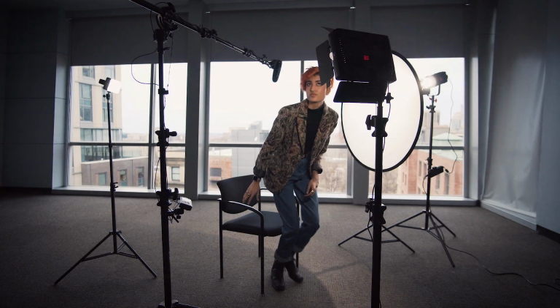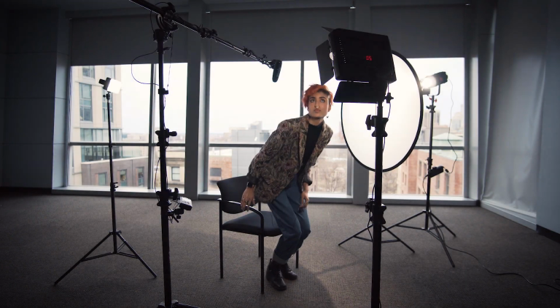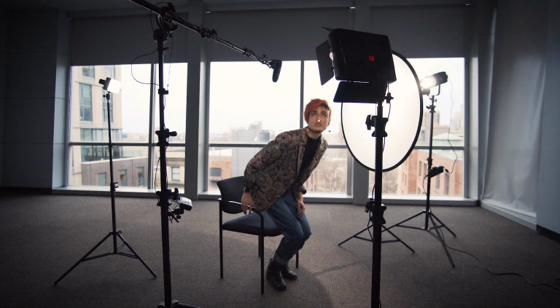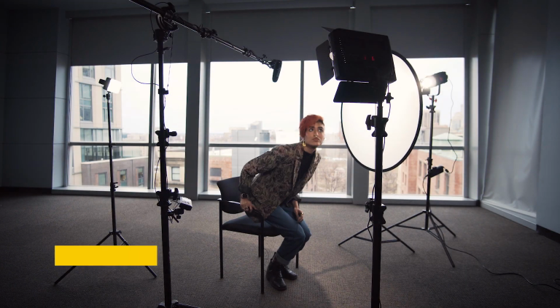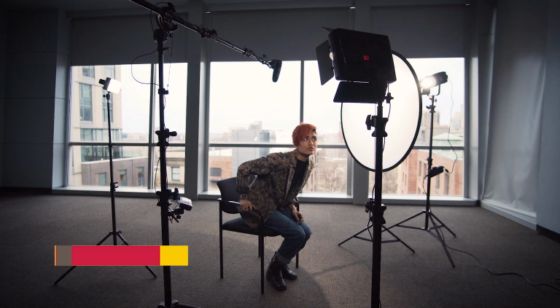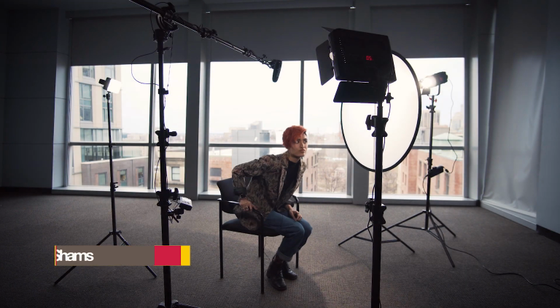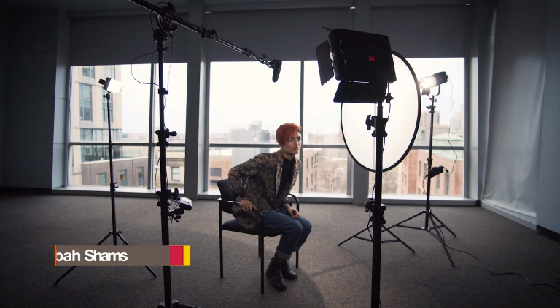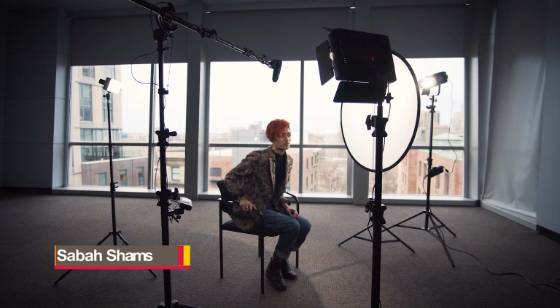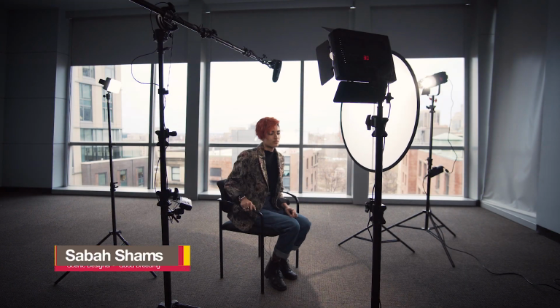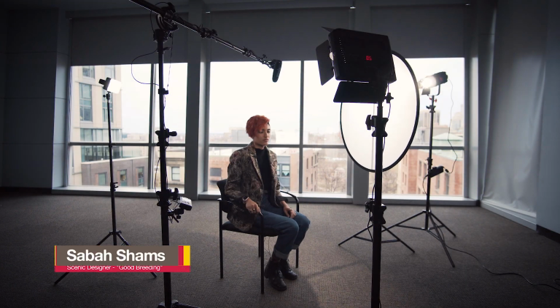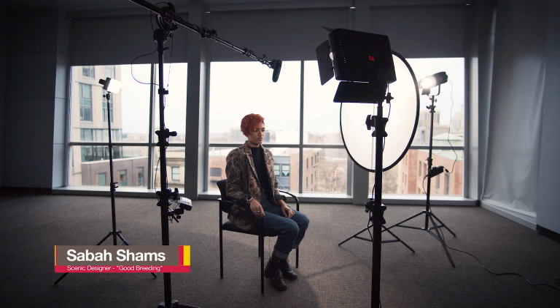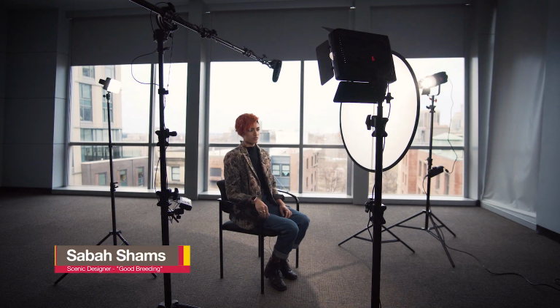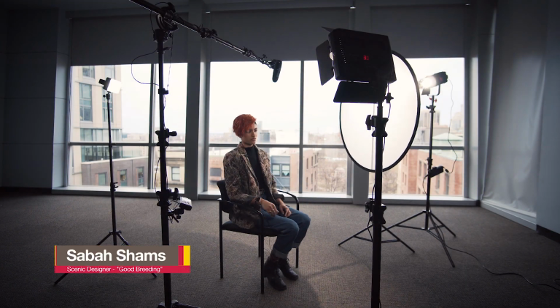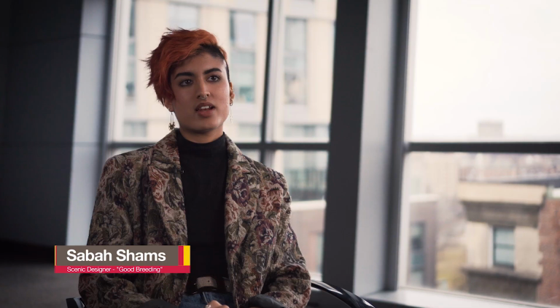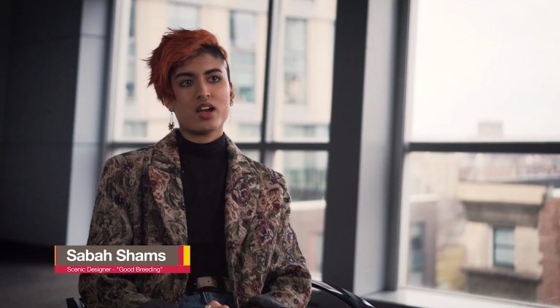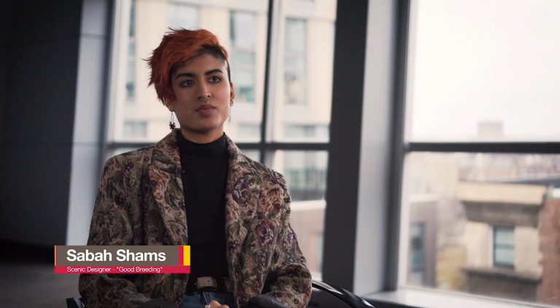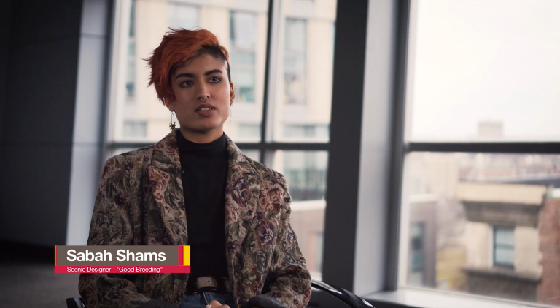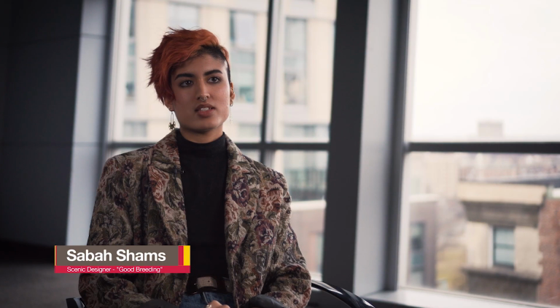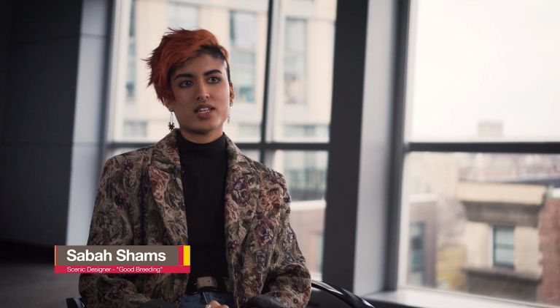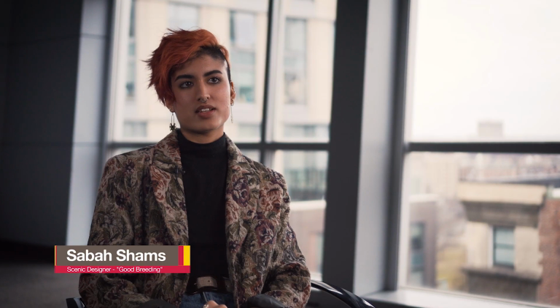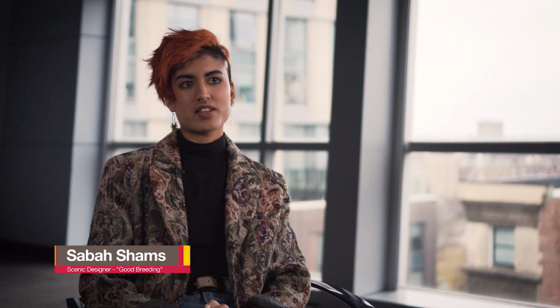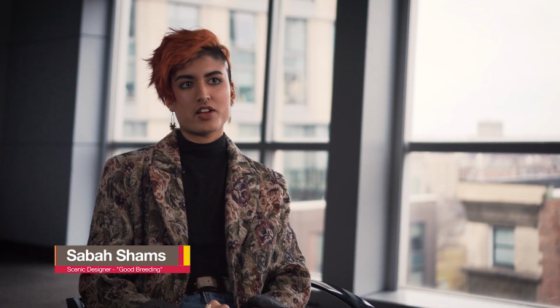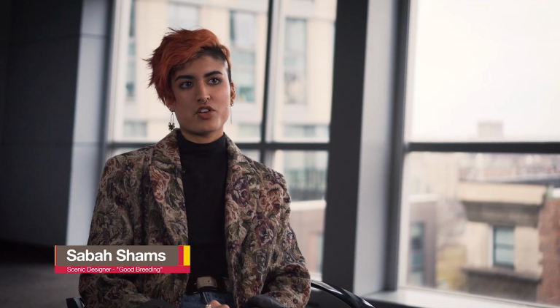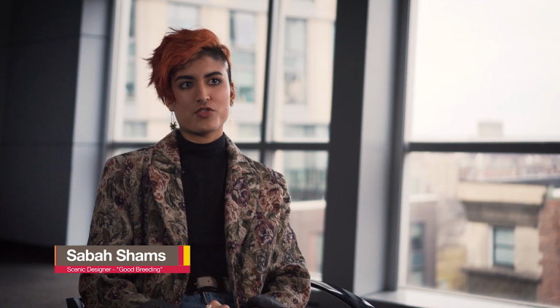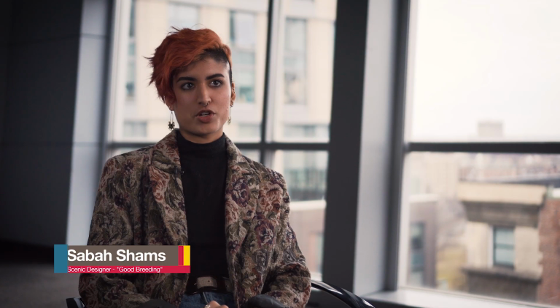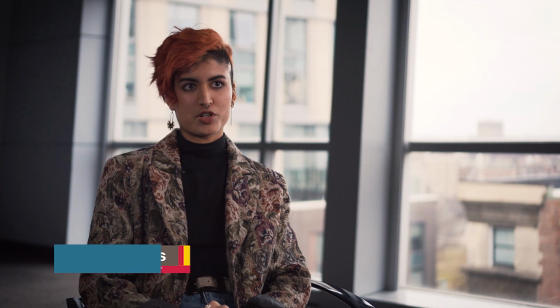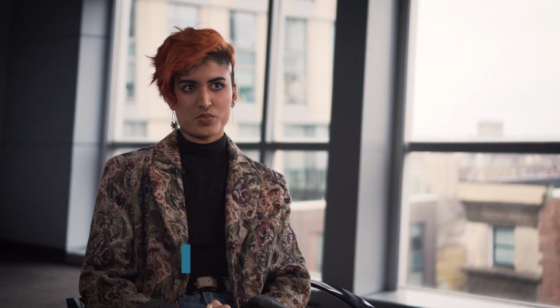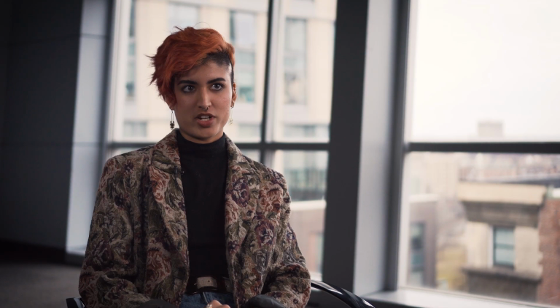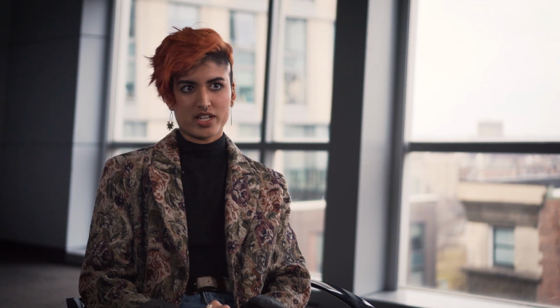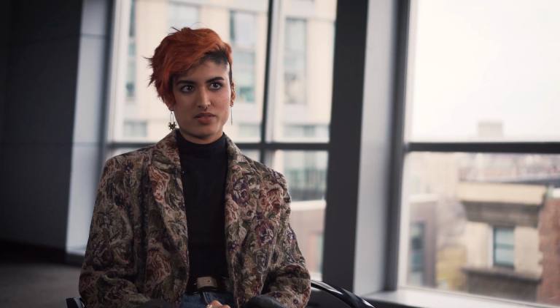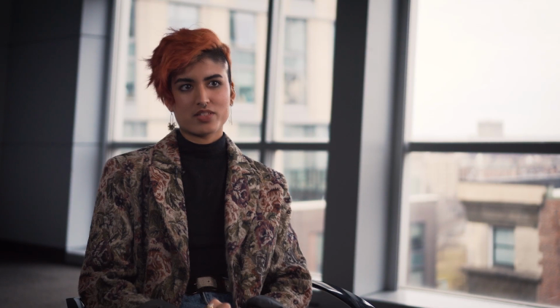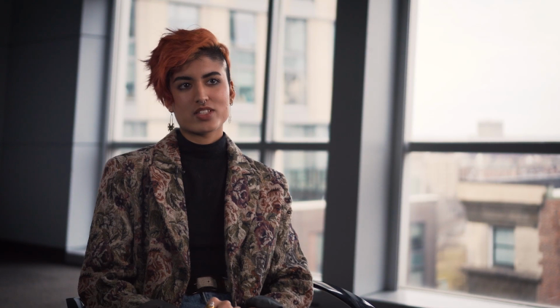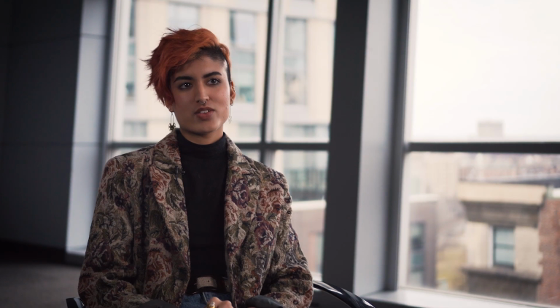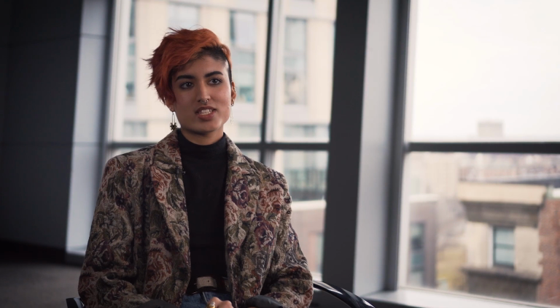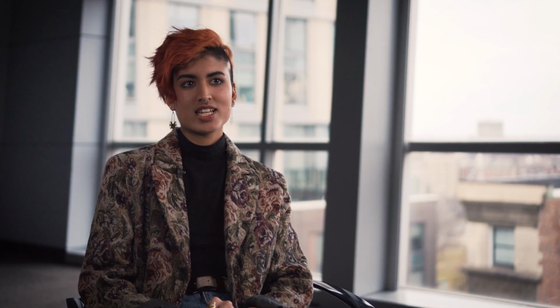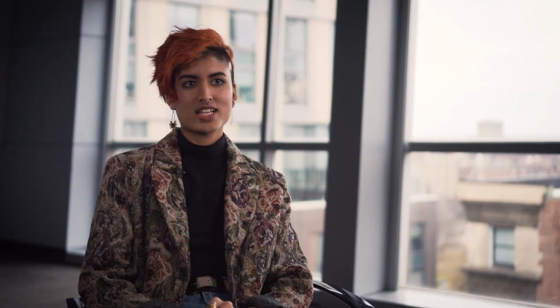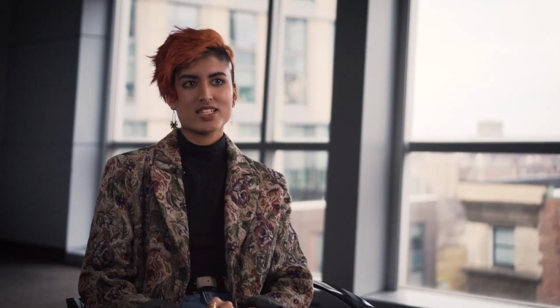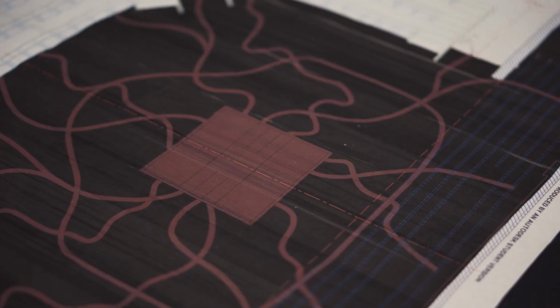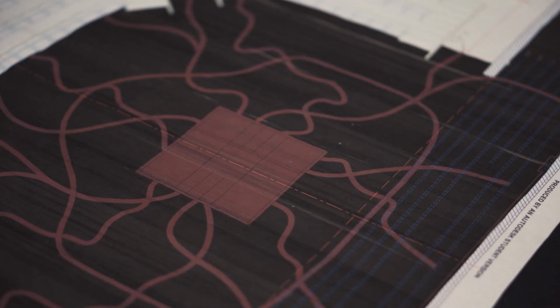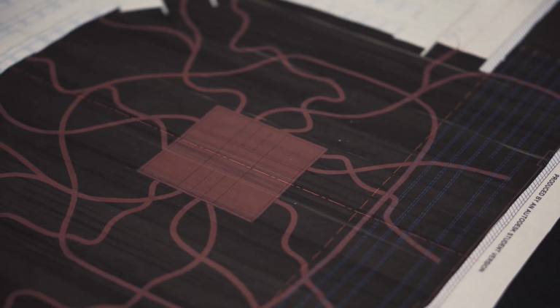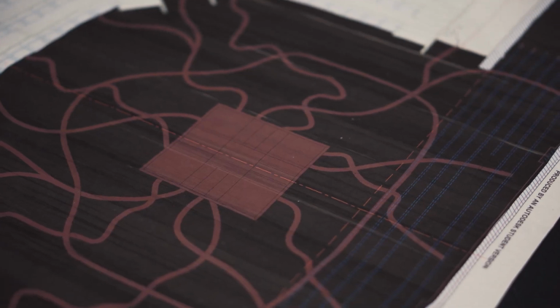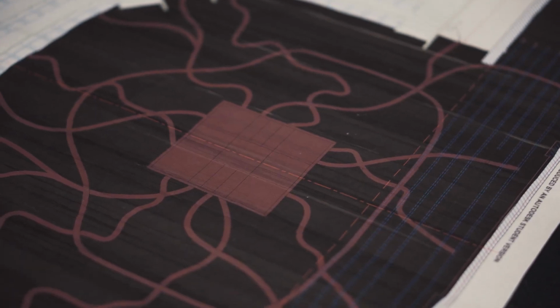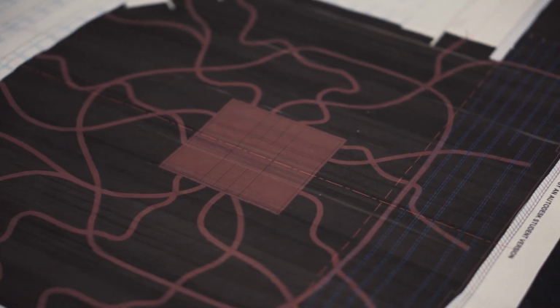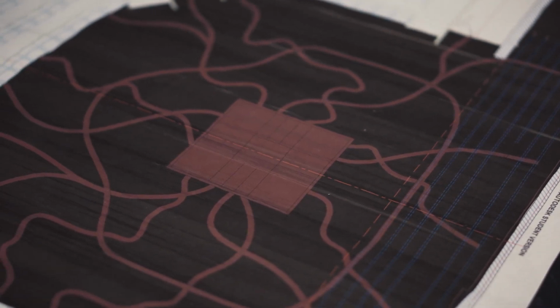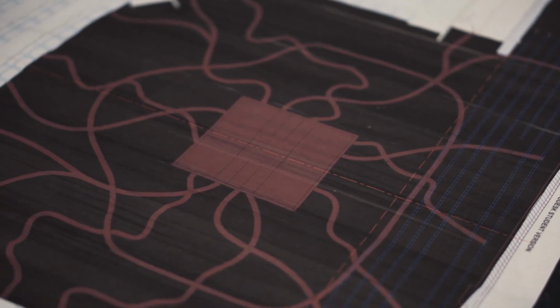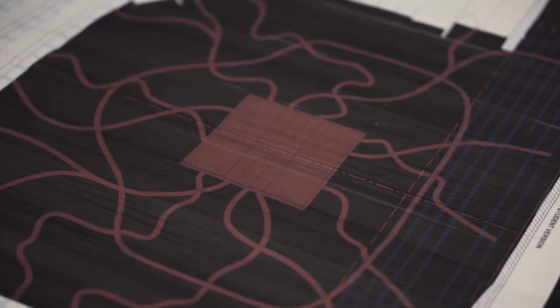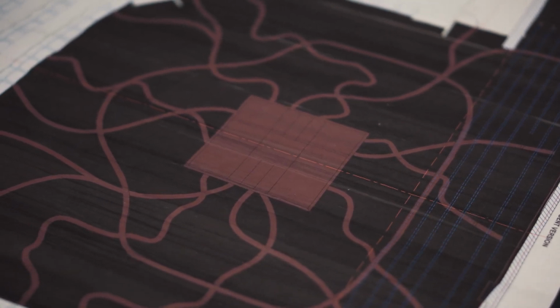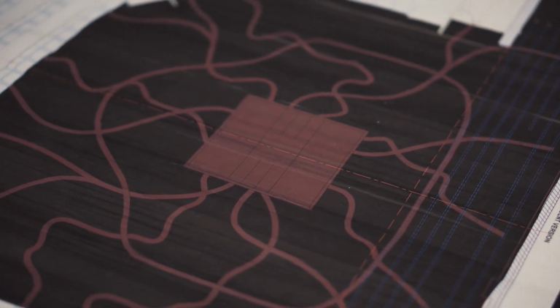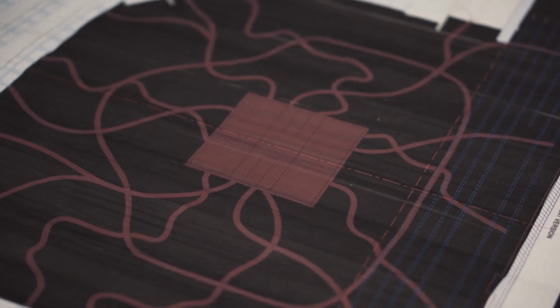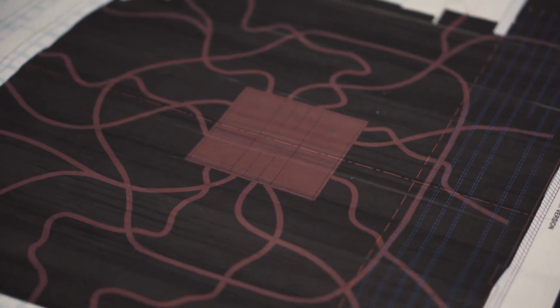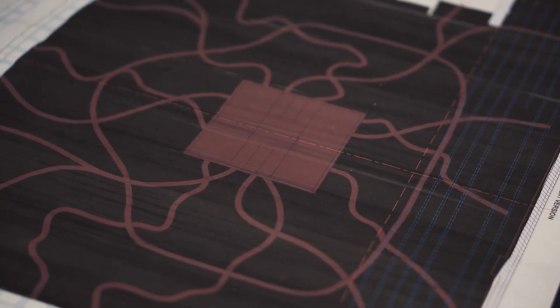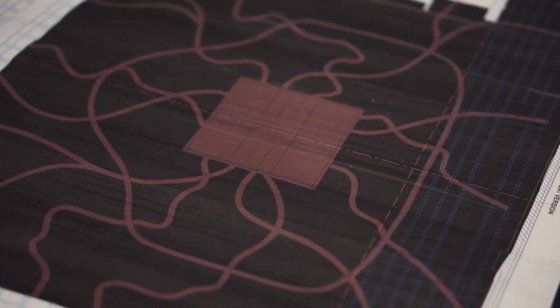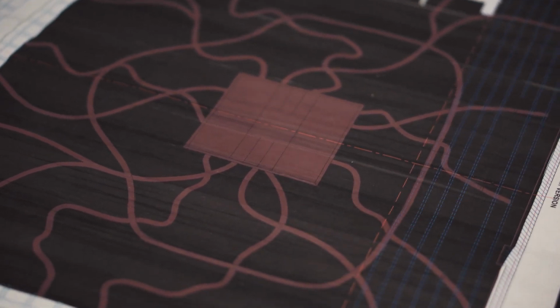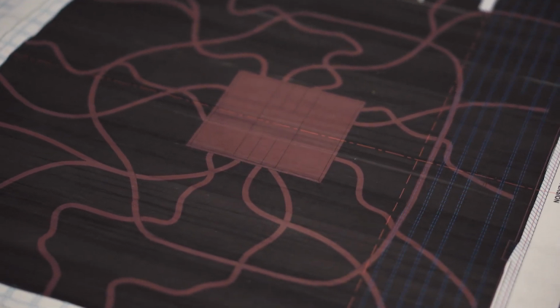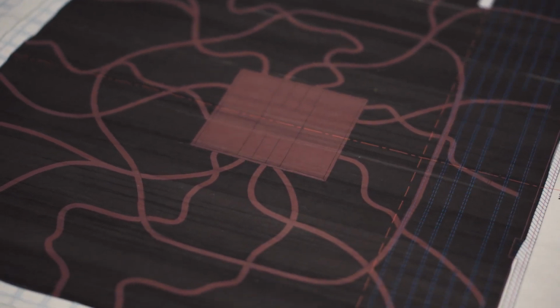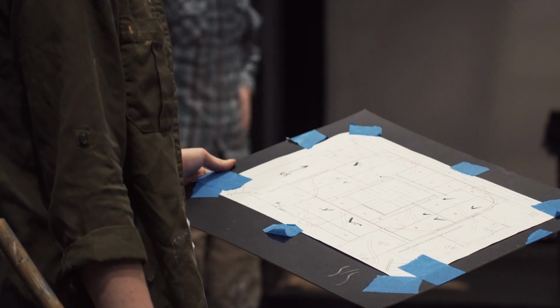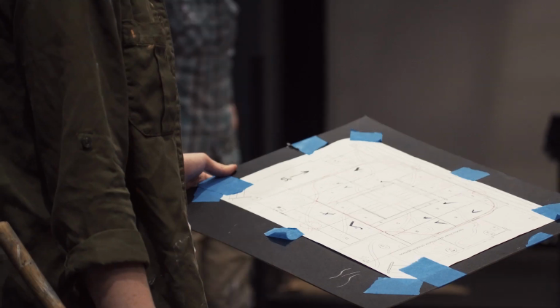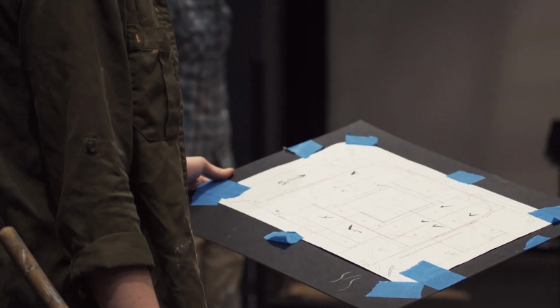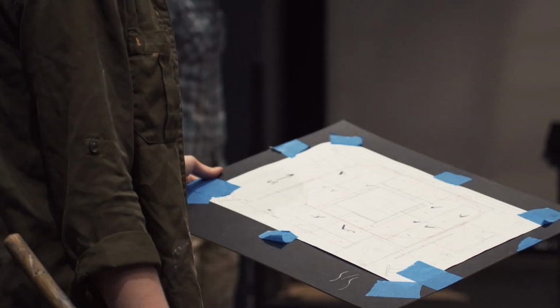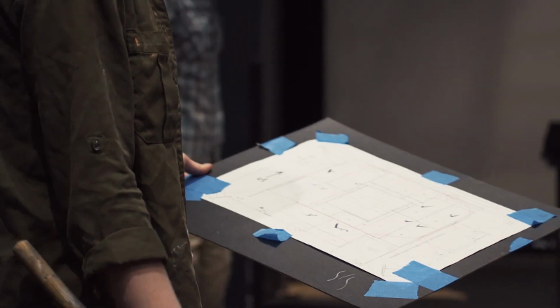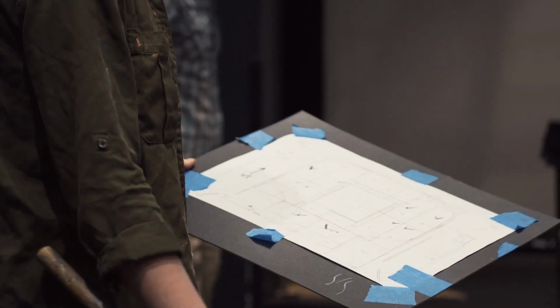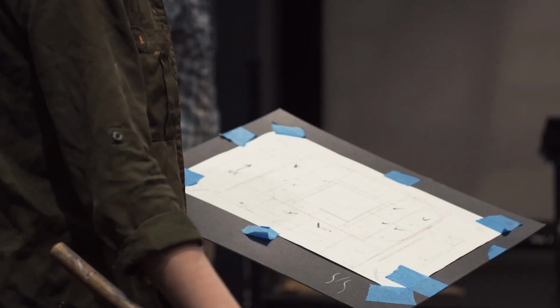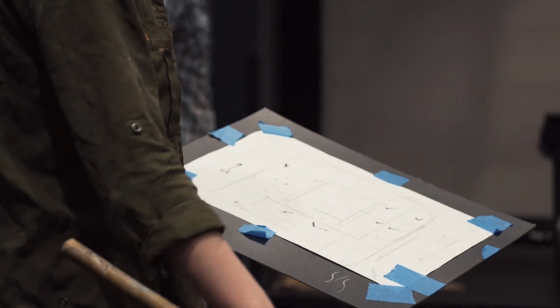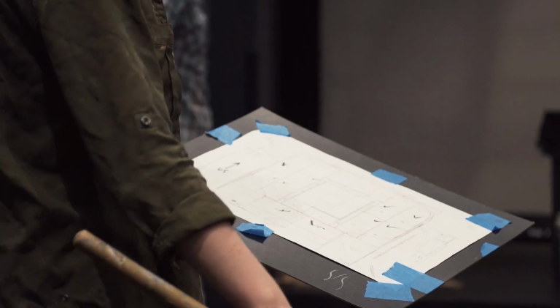My name is Saba Shoms and I'm the scenic designer for Good Breeding. A scenic designer essentially comes up with the physical world of the play.